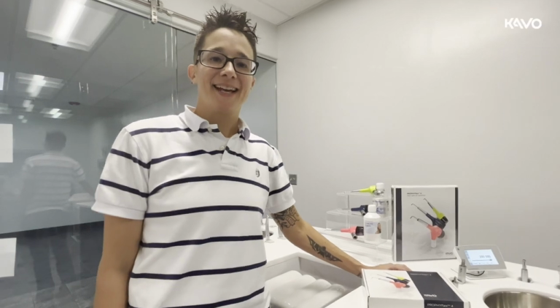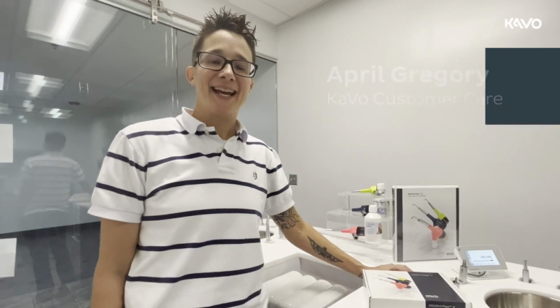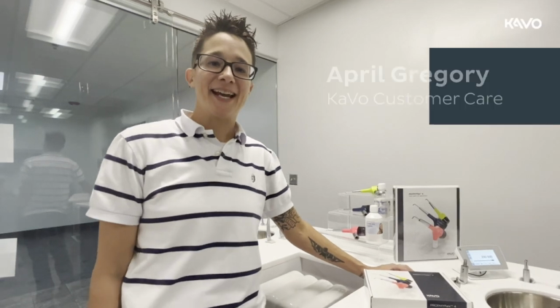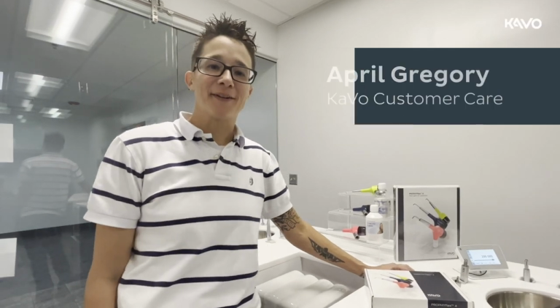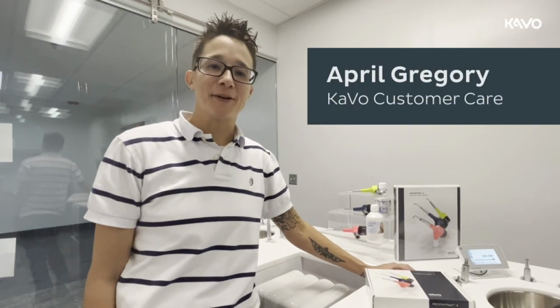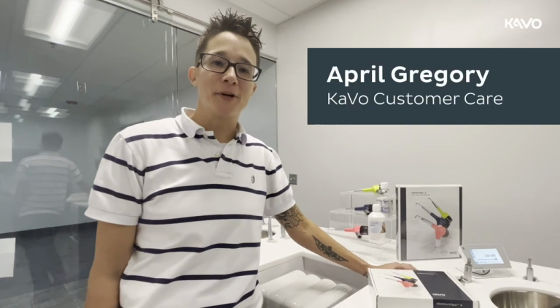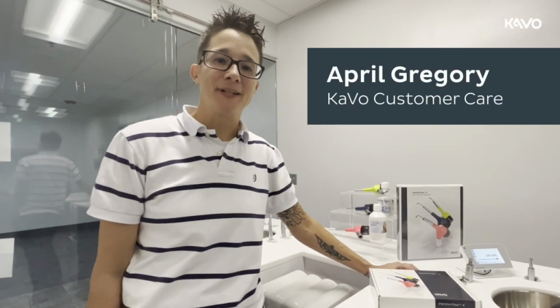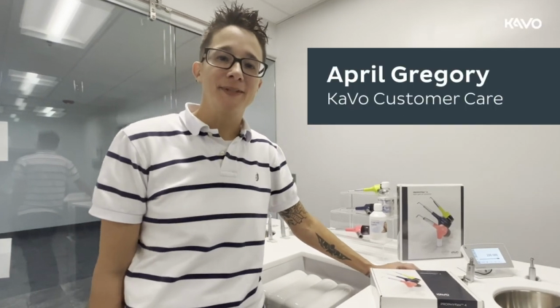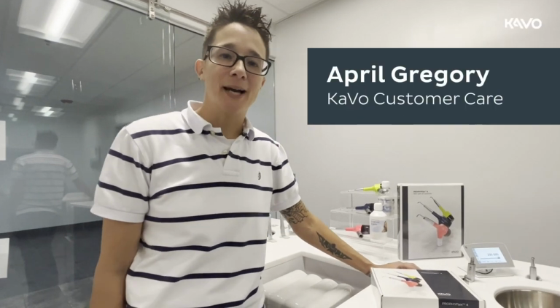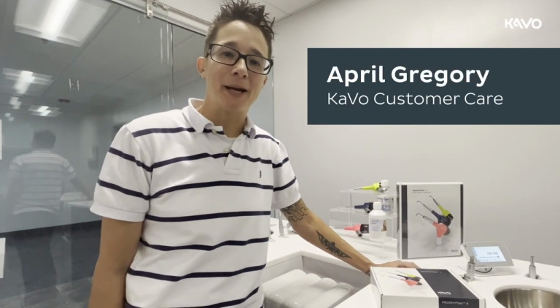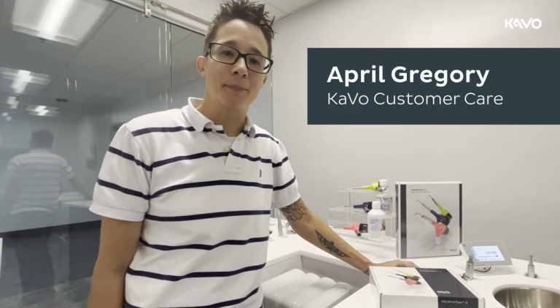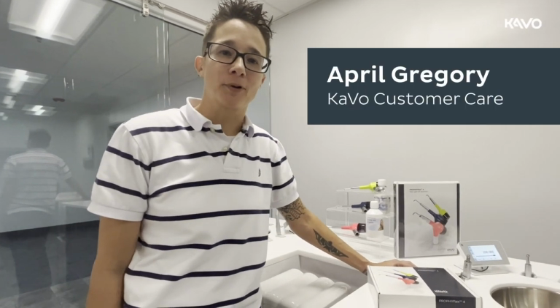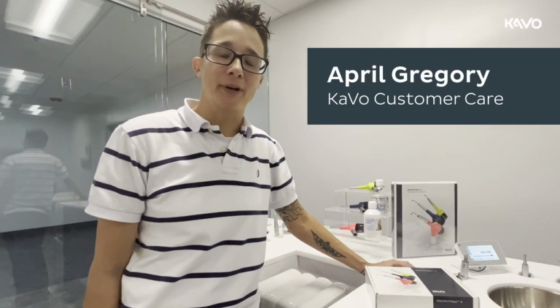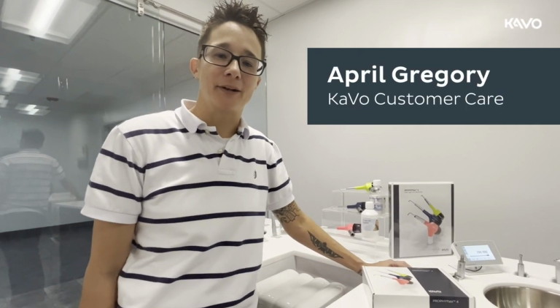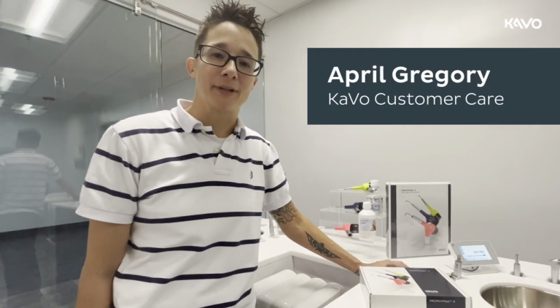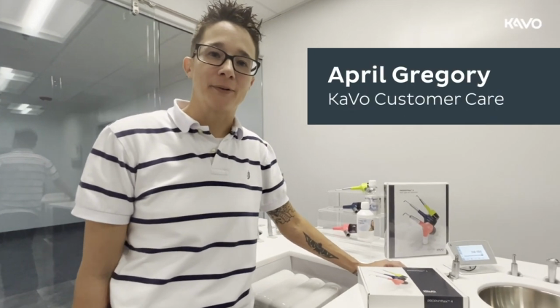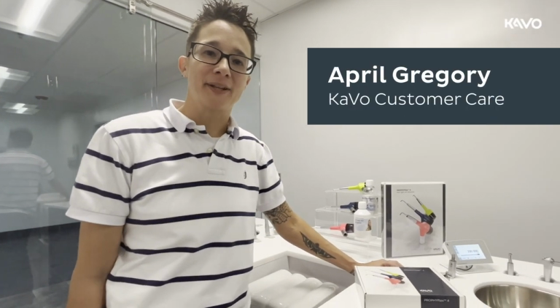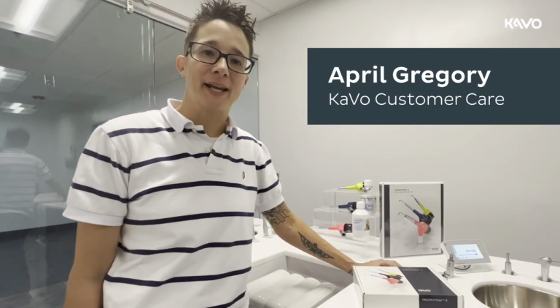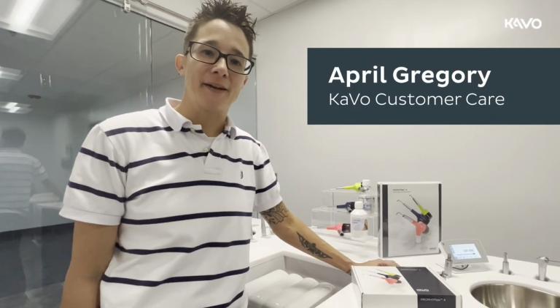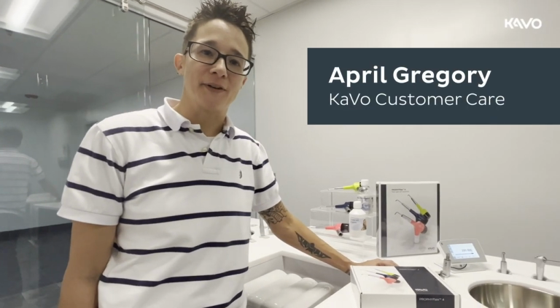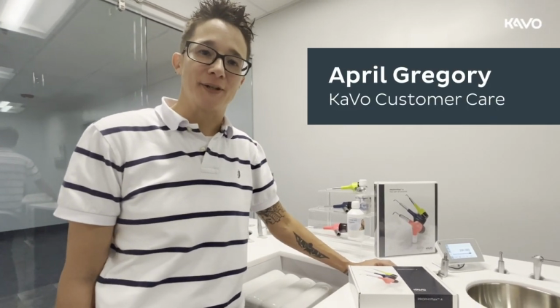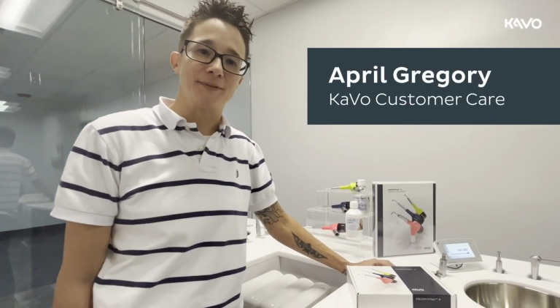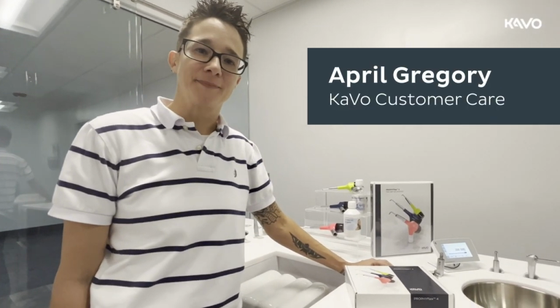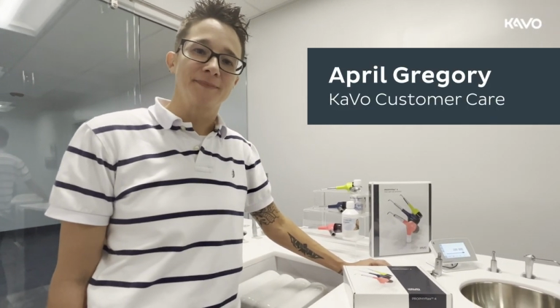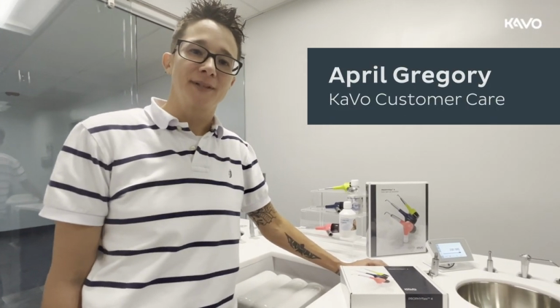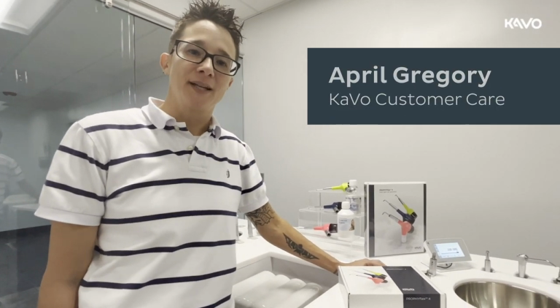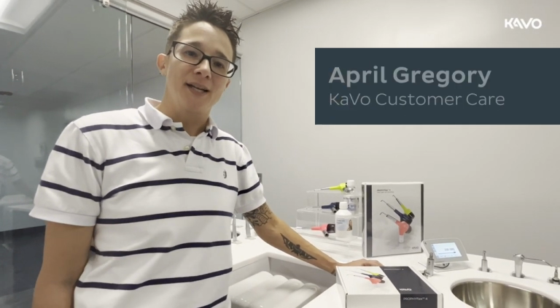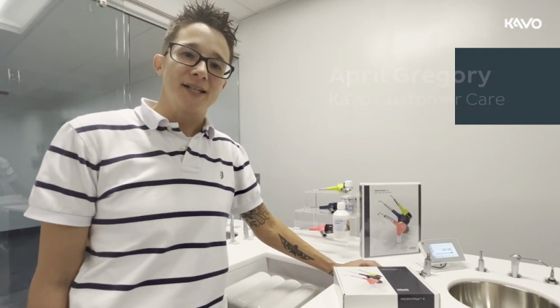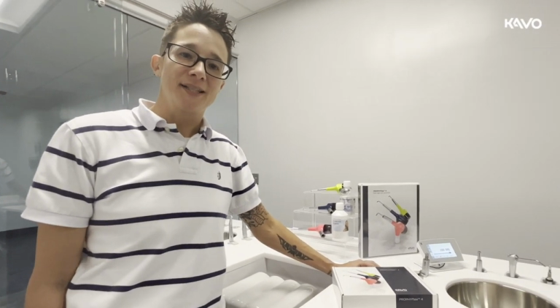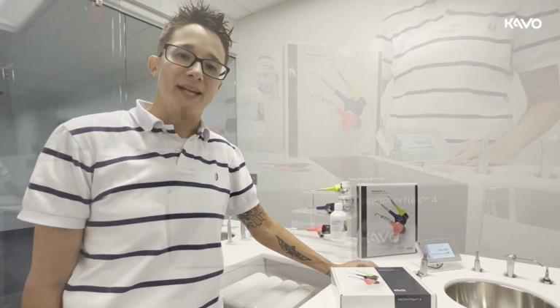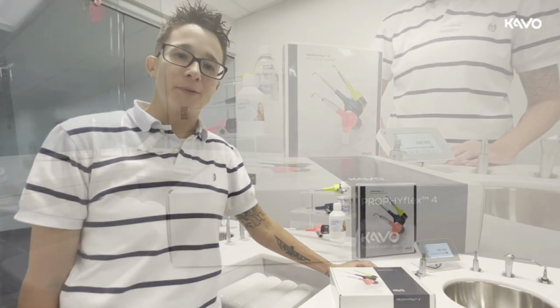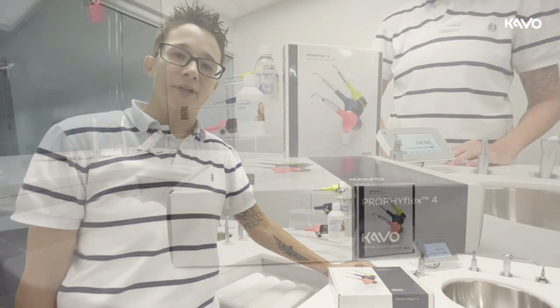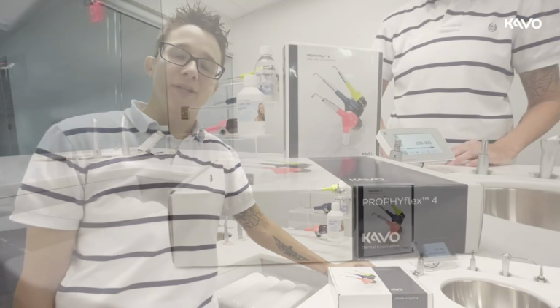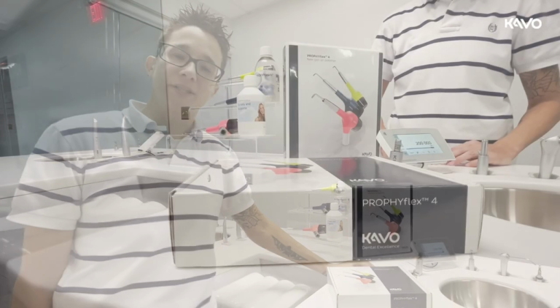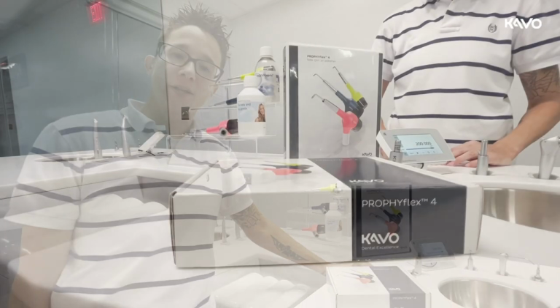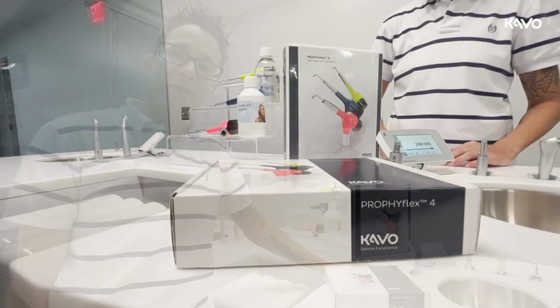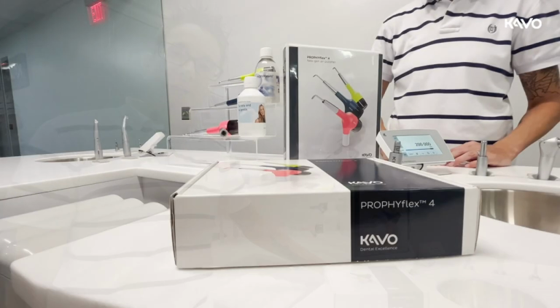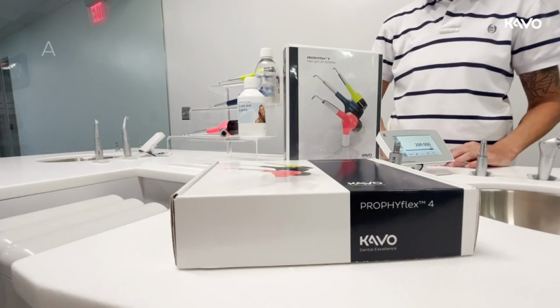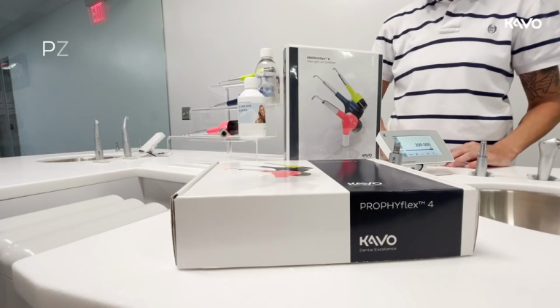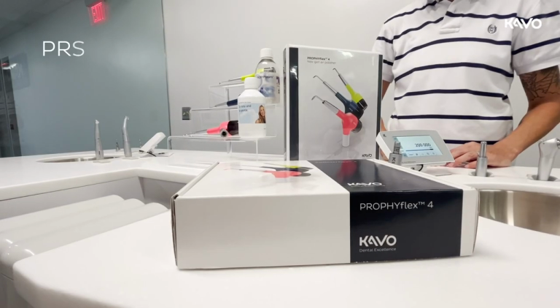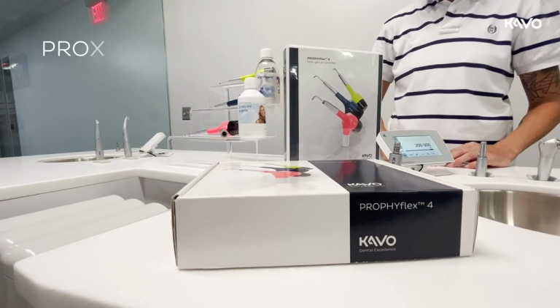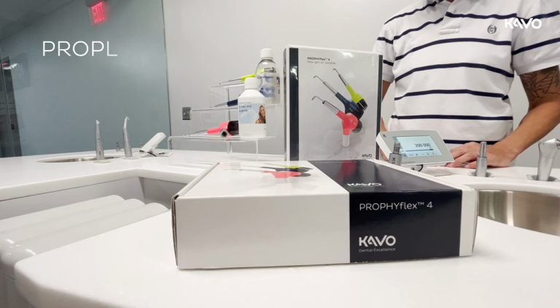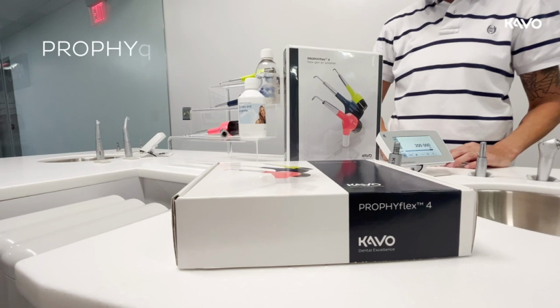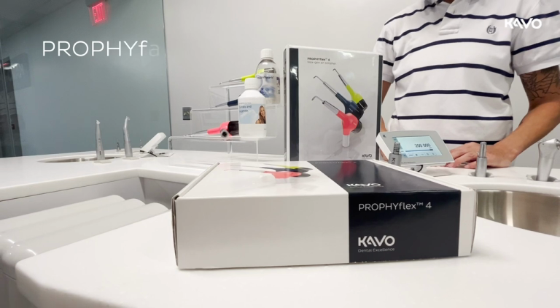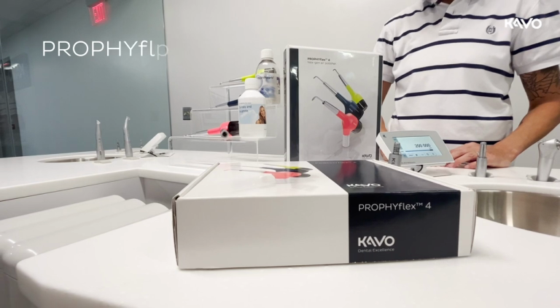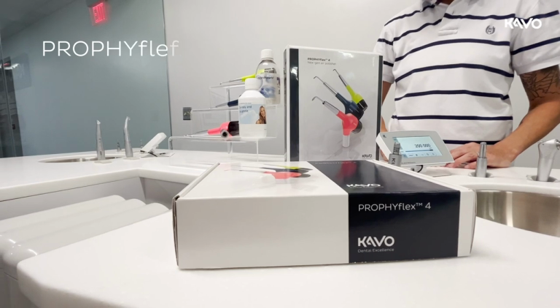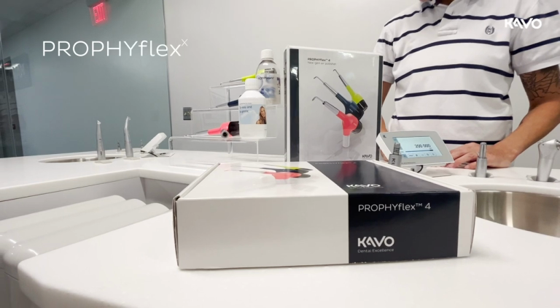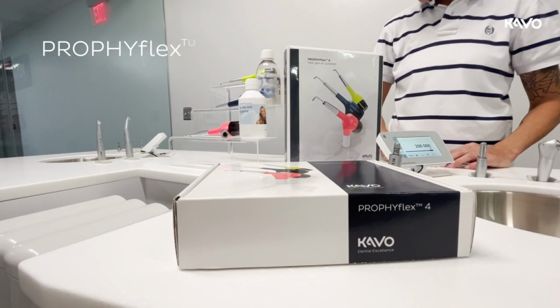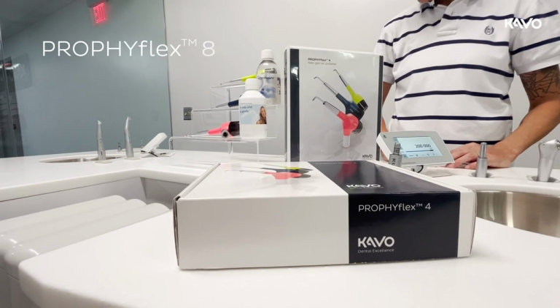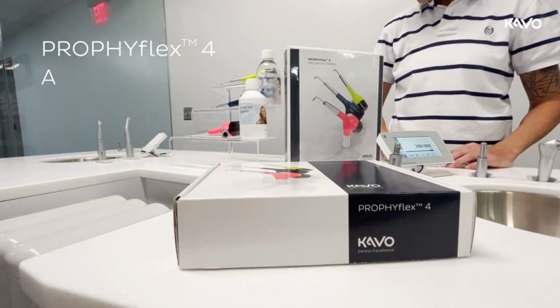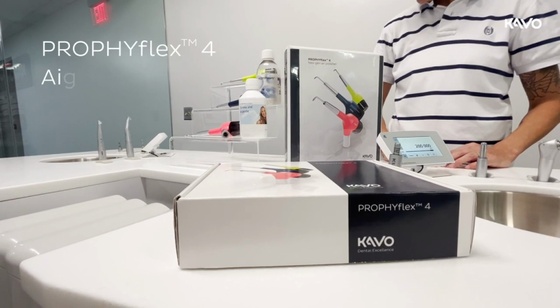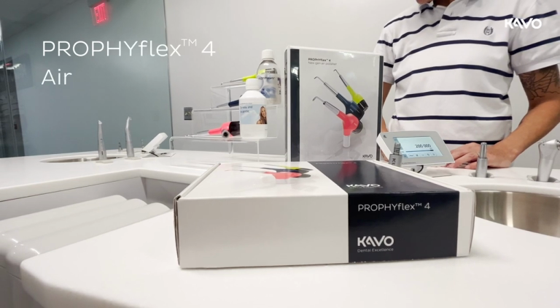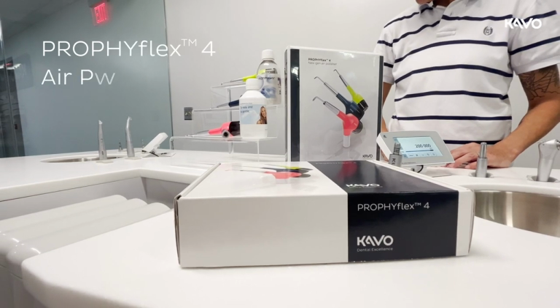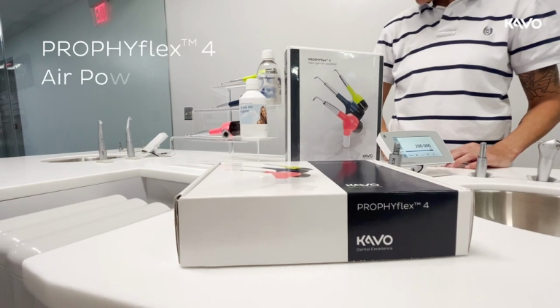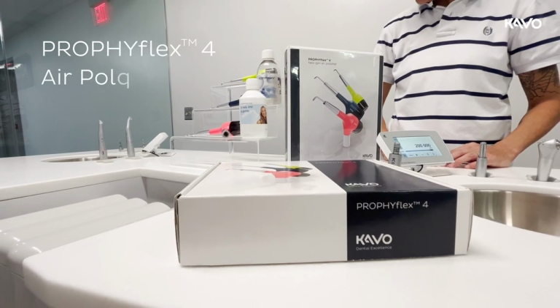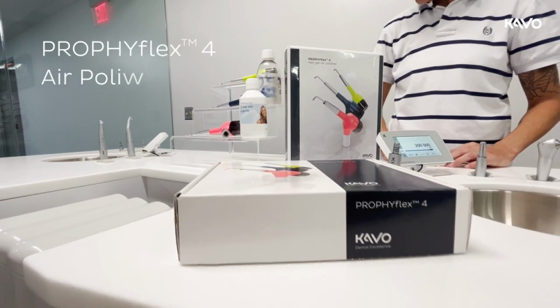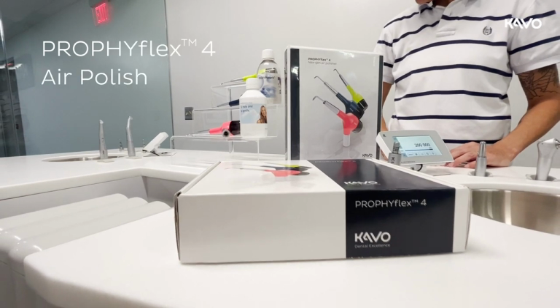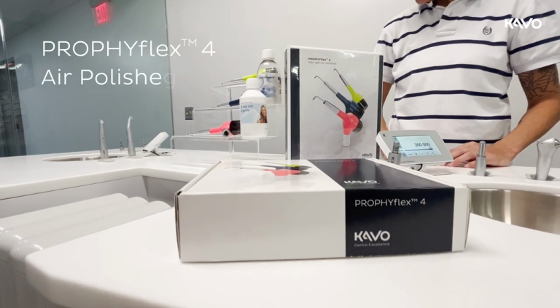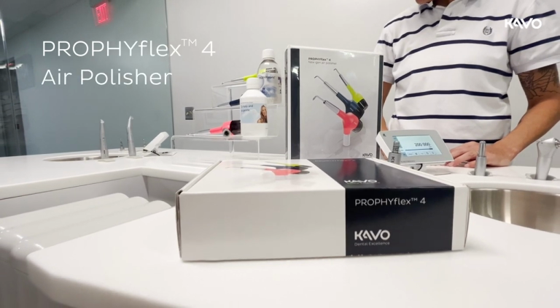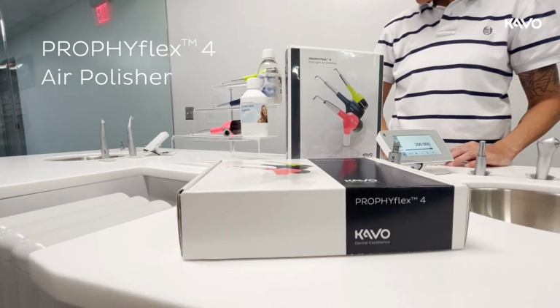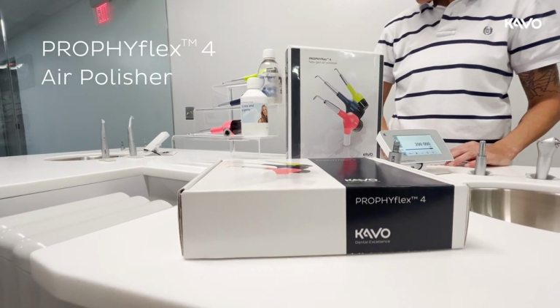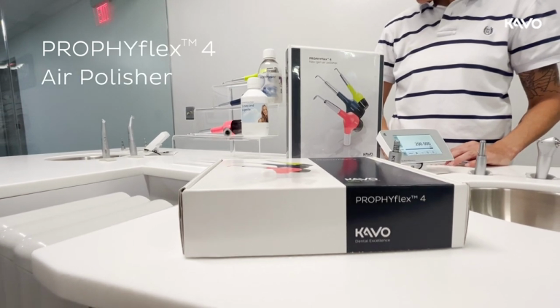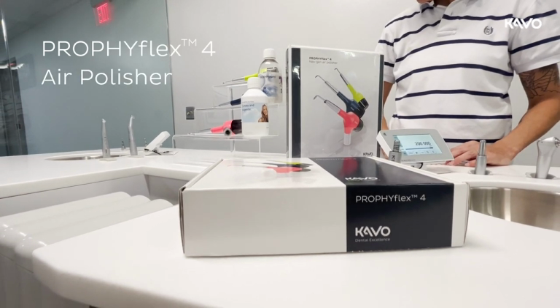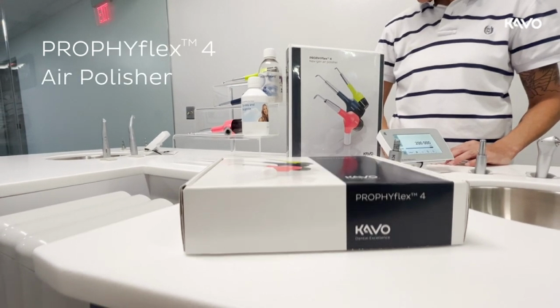Hey everyone, I'm April Gregory with CAVO. Today we are going to talk about the CAVO ProfiFlex 4 air polisher.